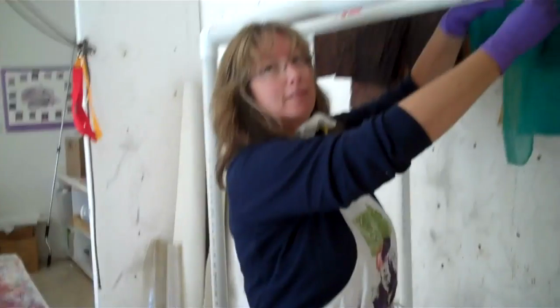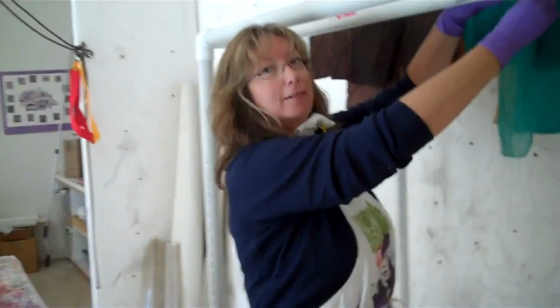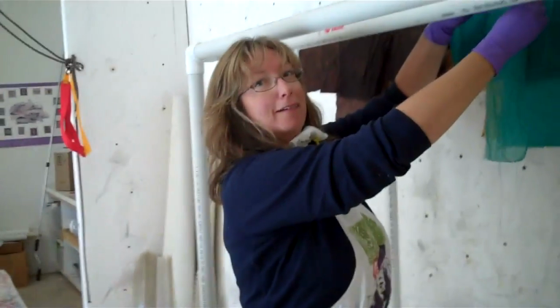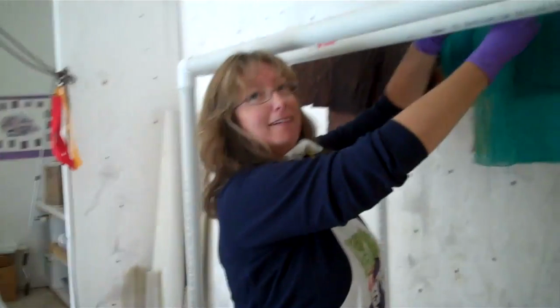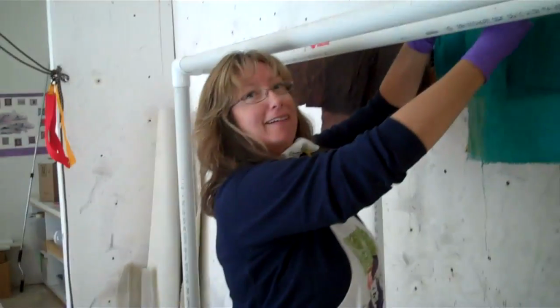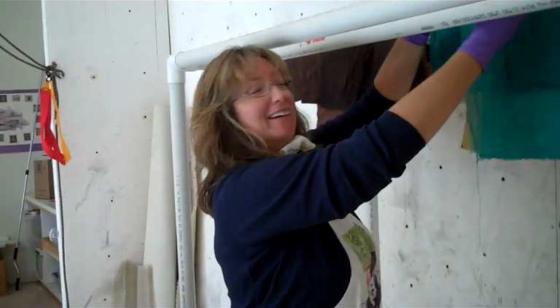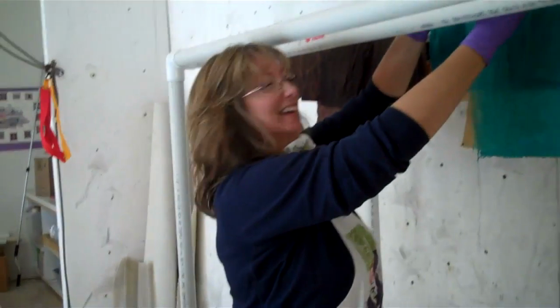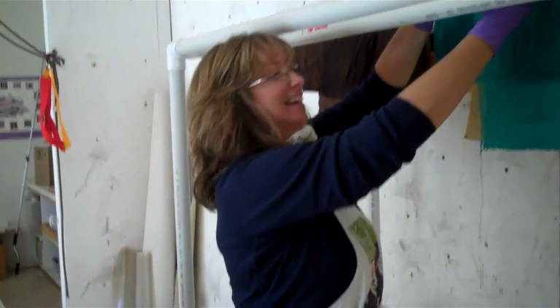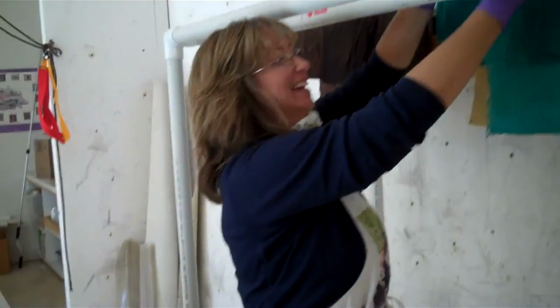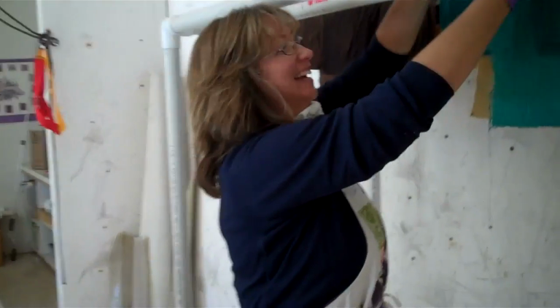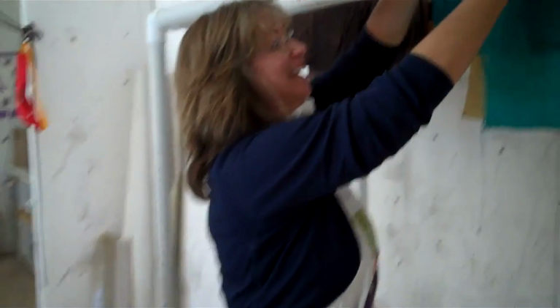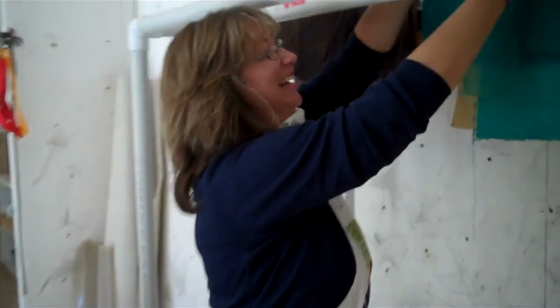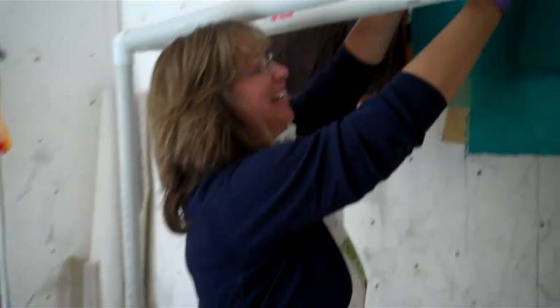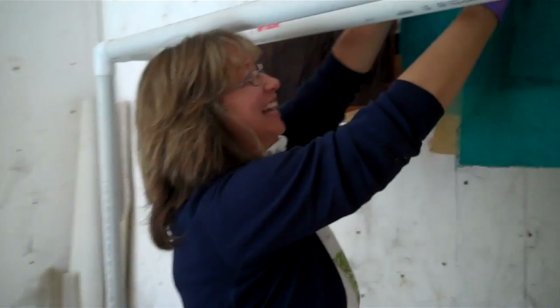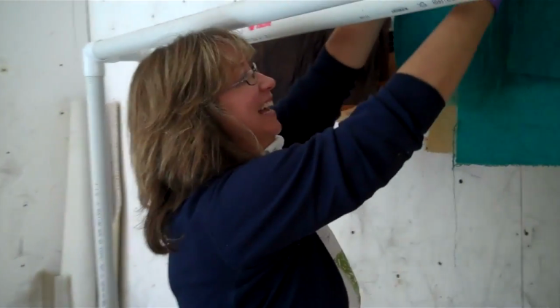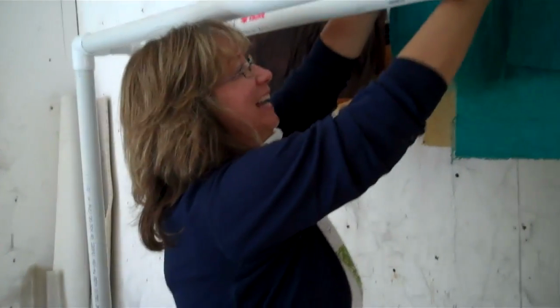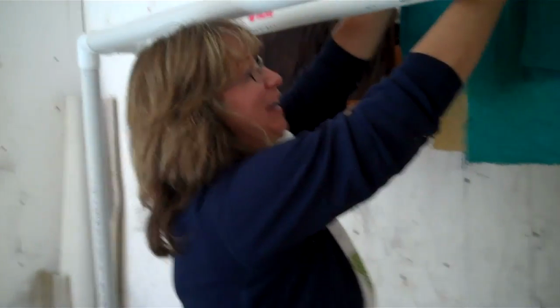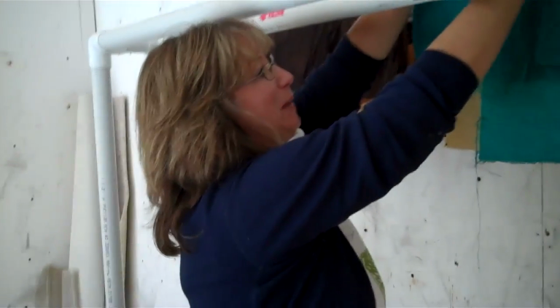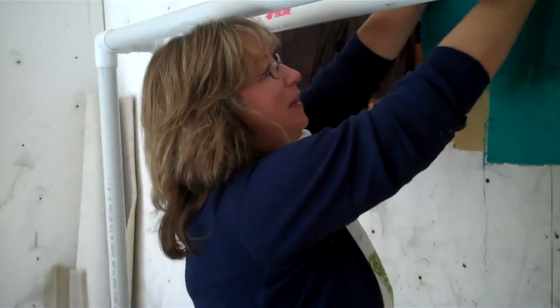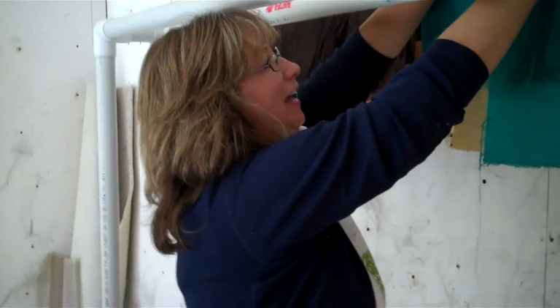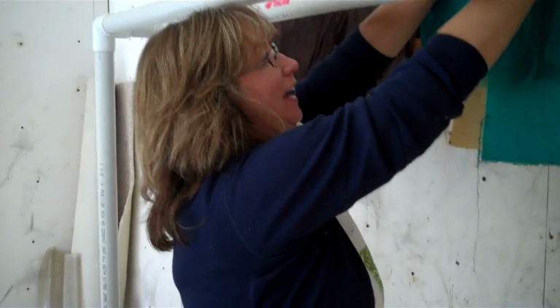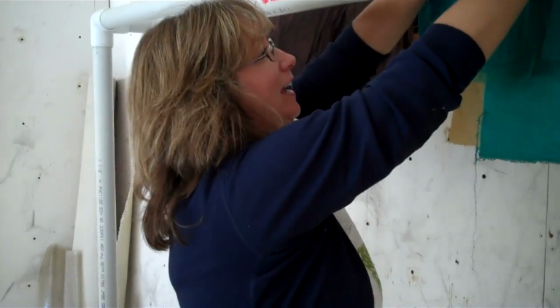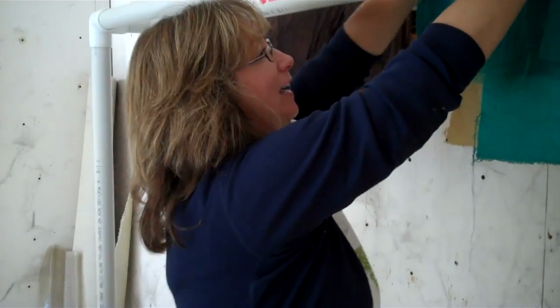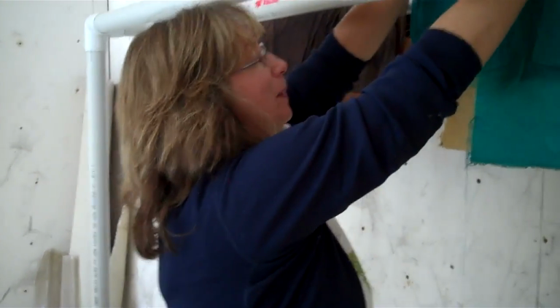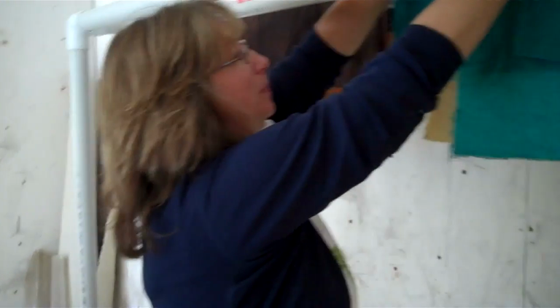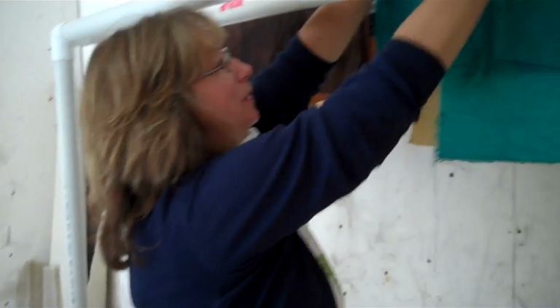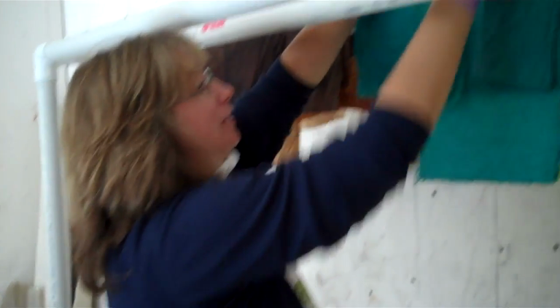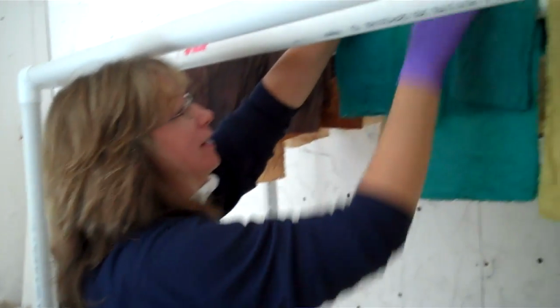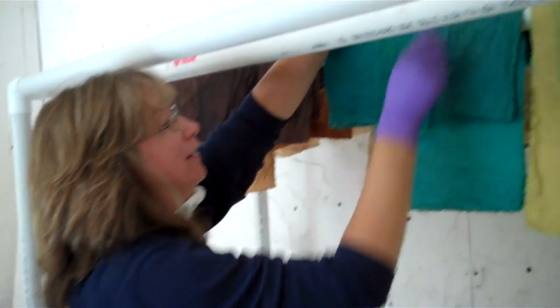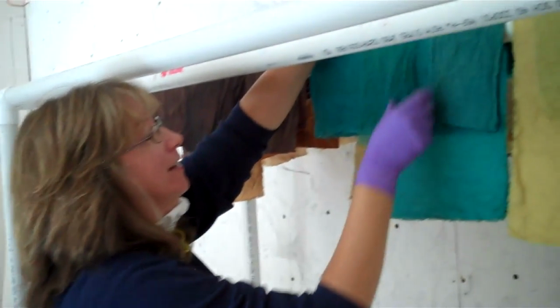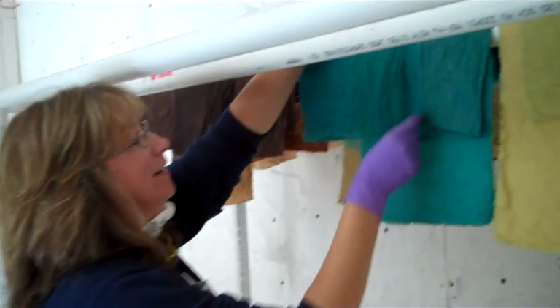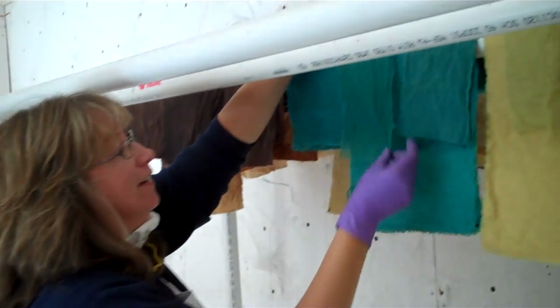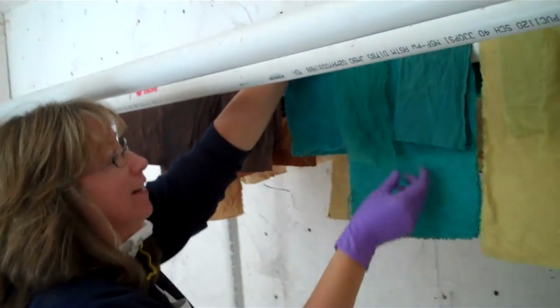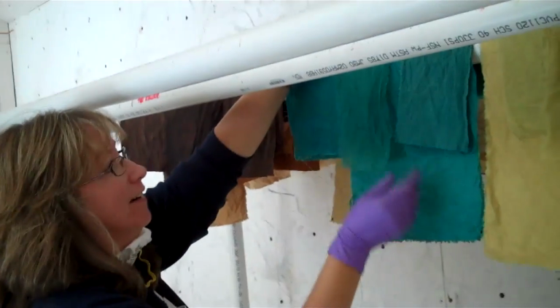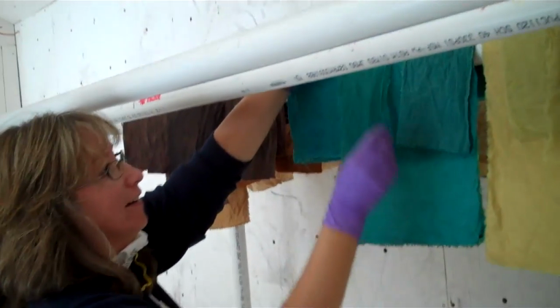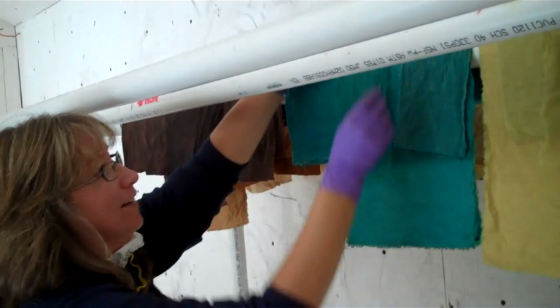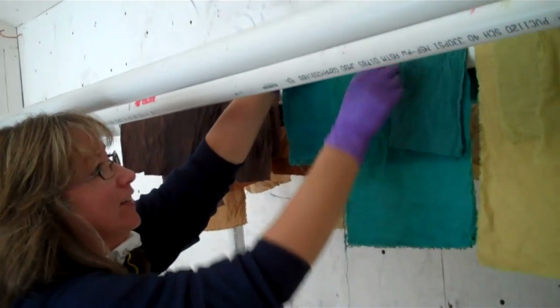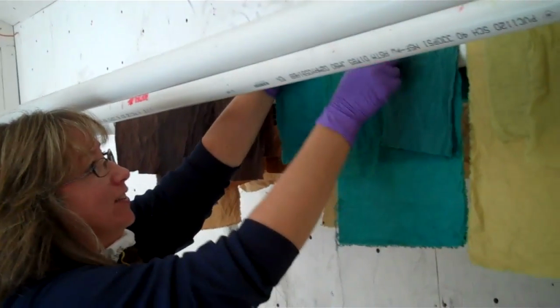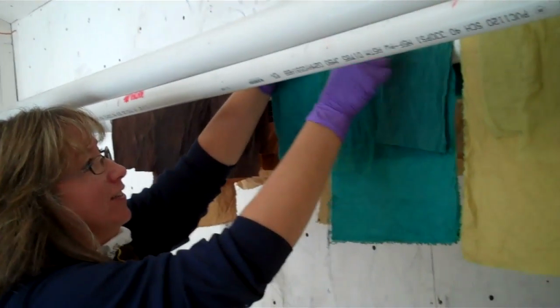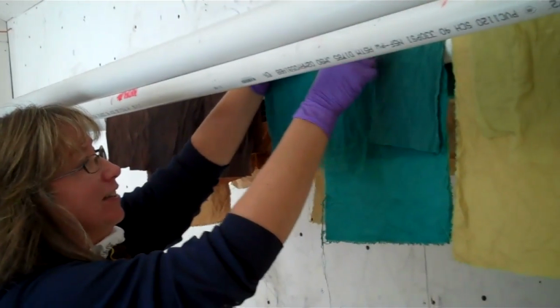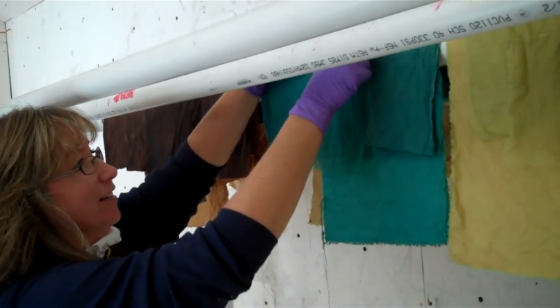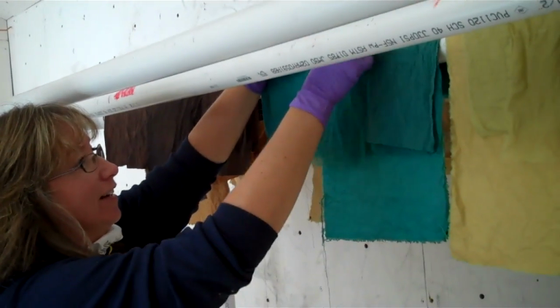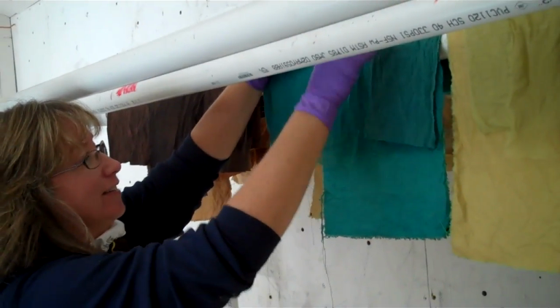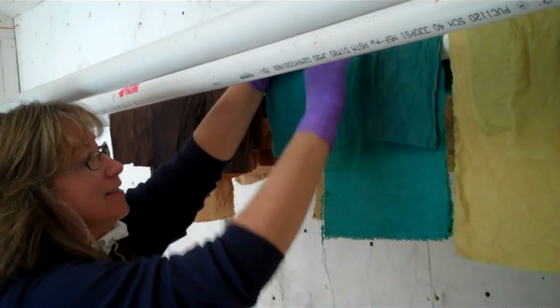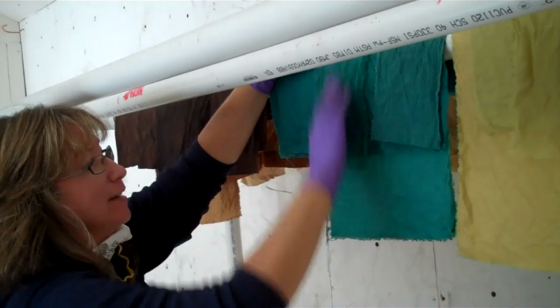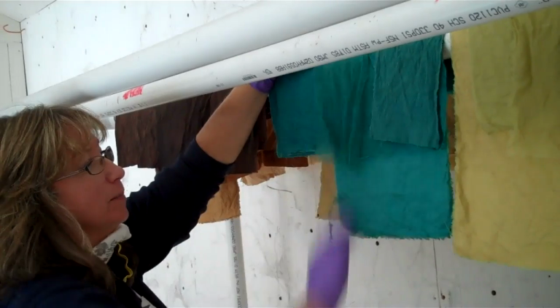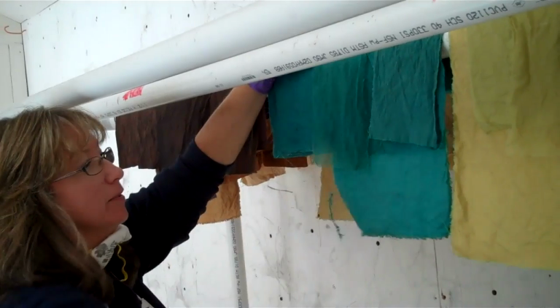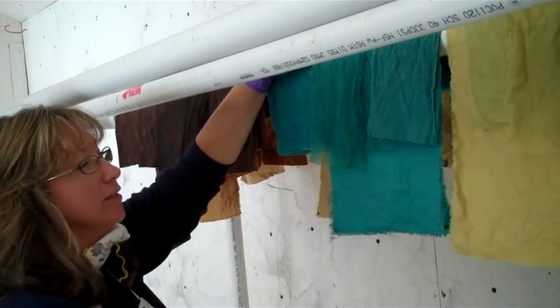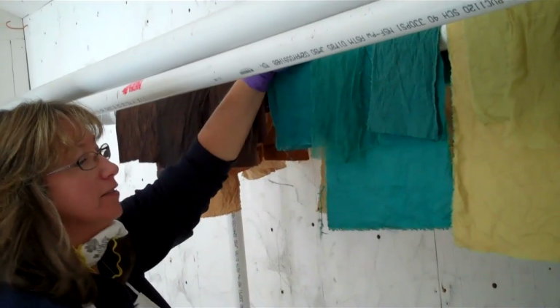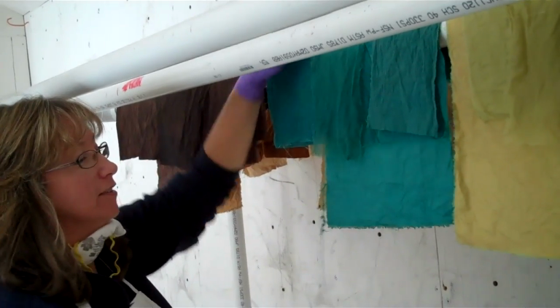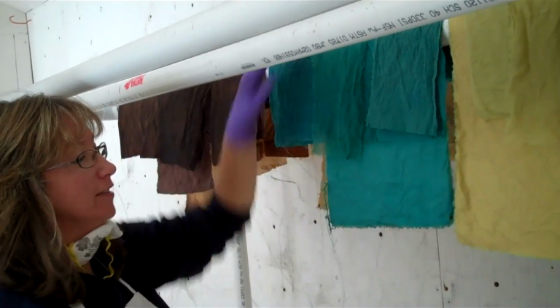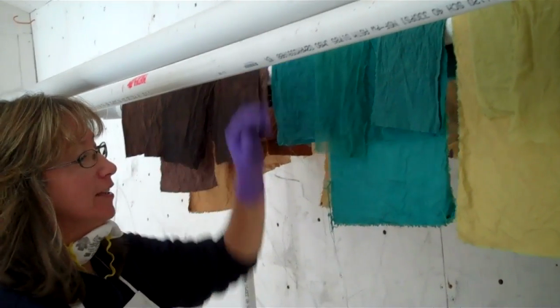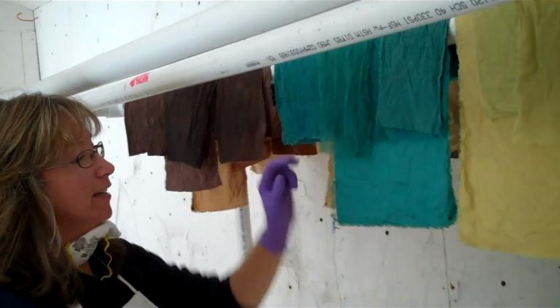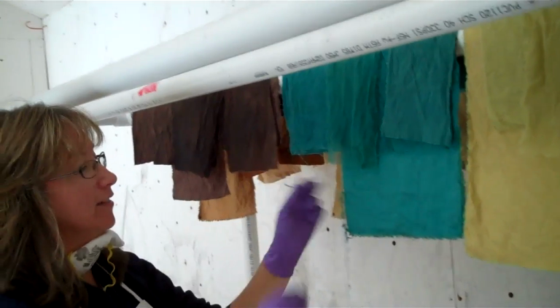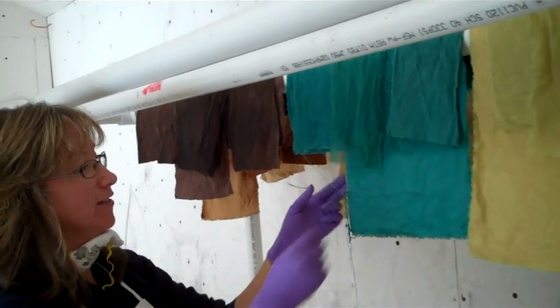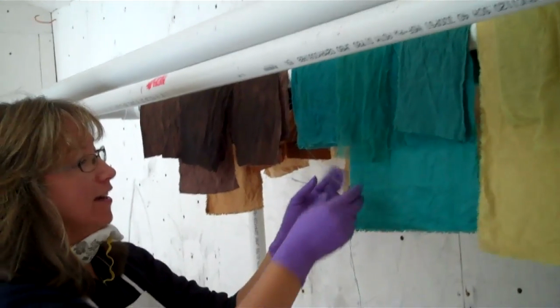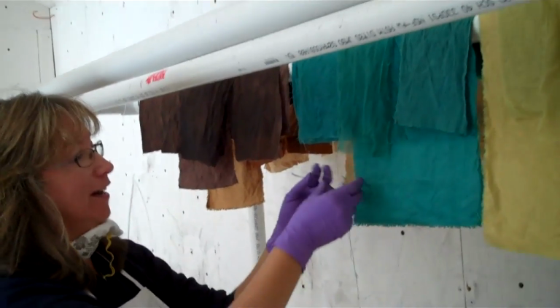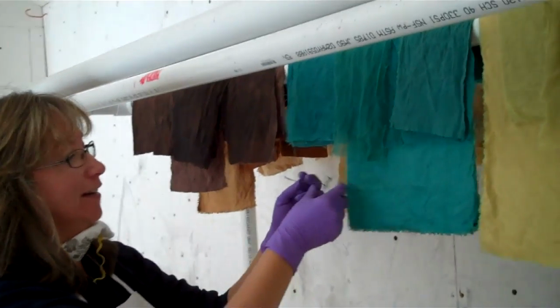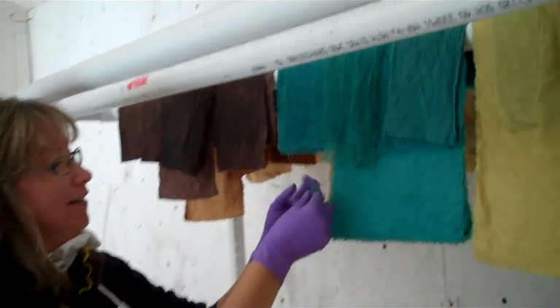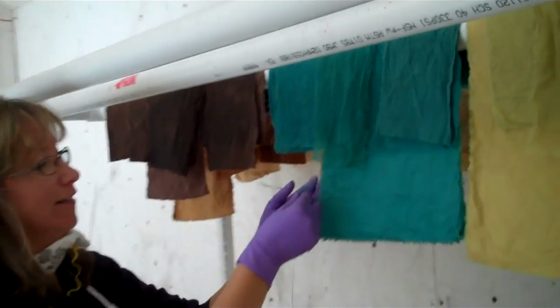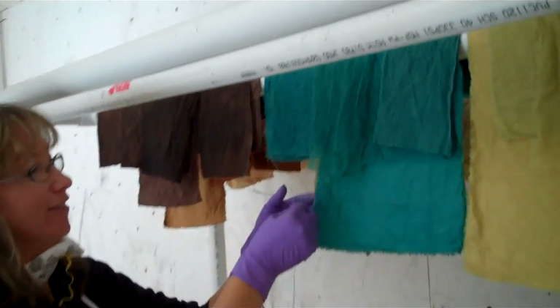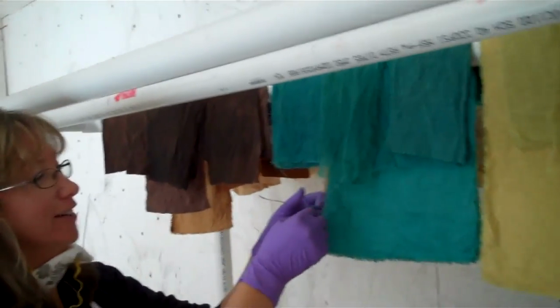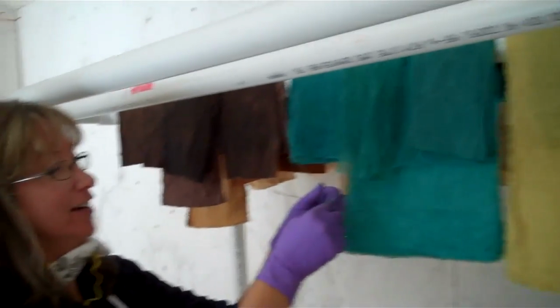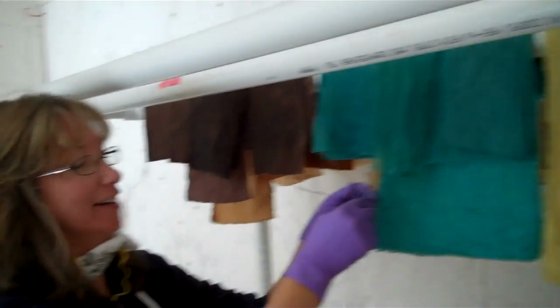Claire, tell us what you're doing here. I'm hanging up our newly dyed samples so they can dry overnight.